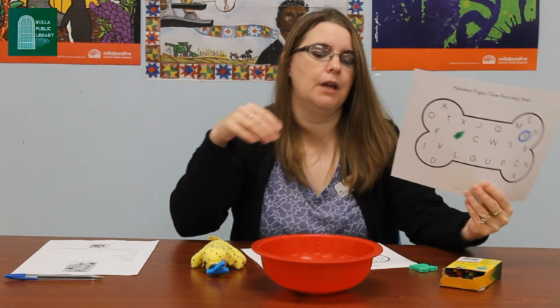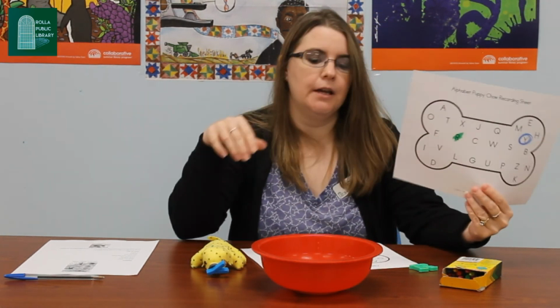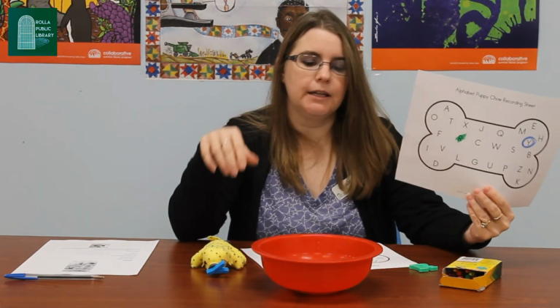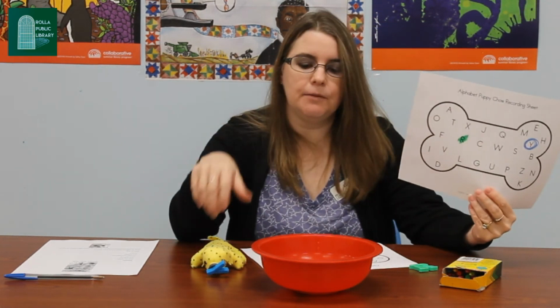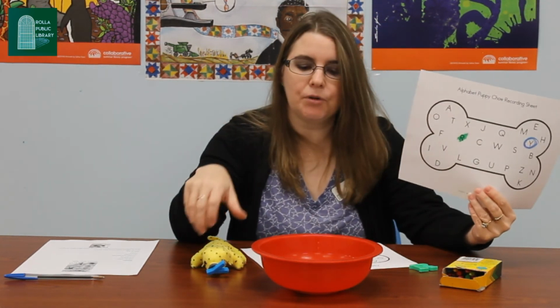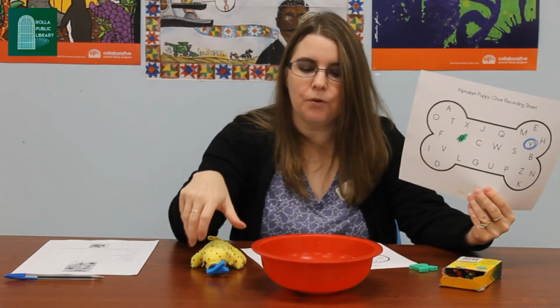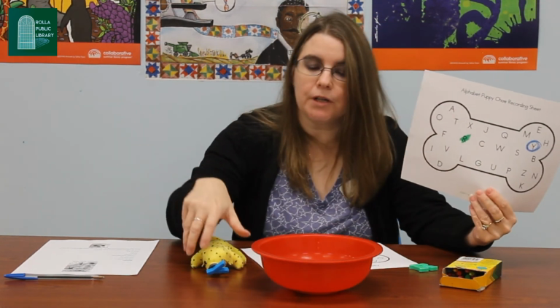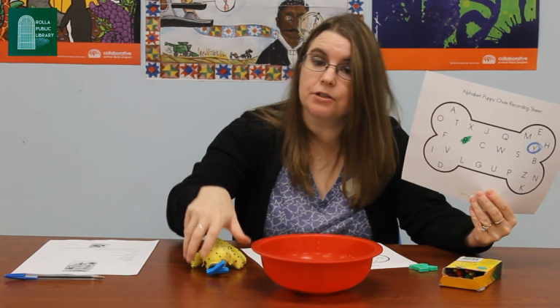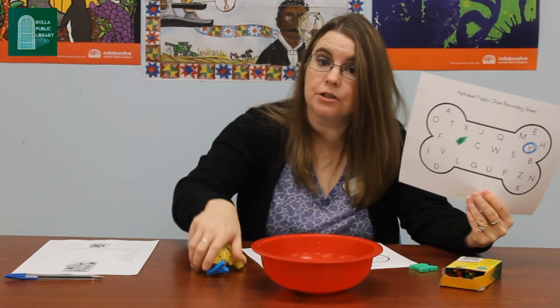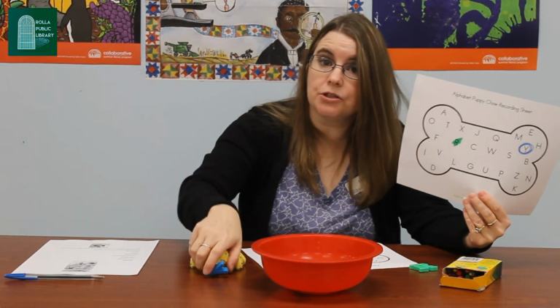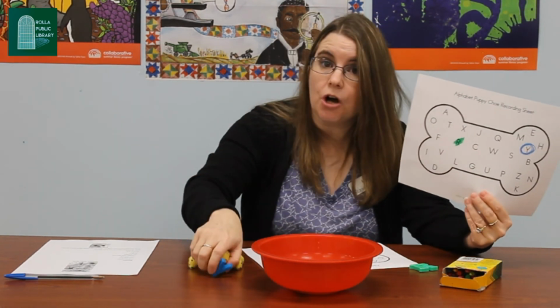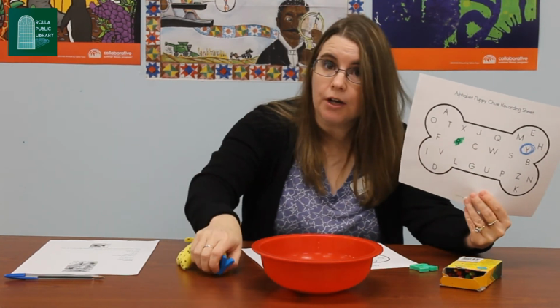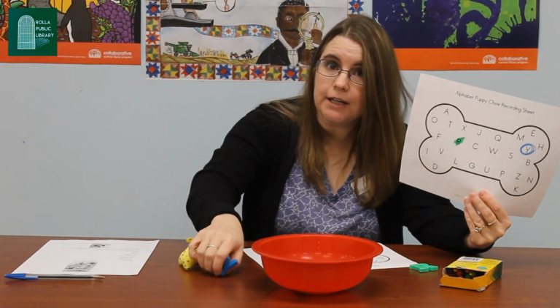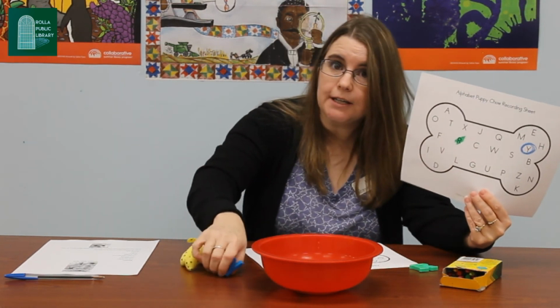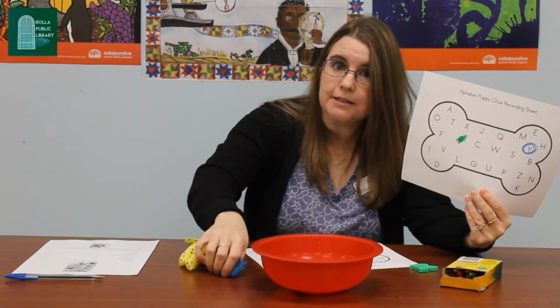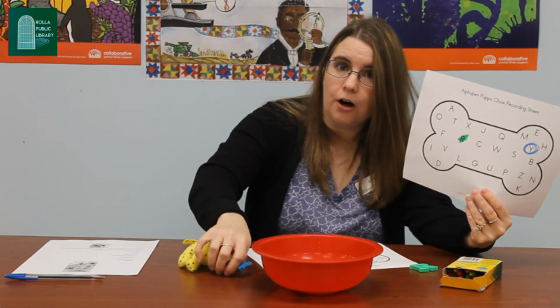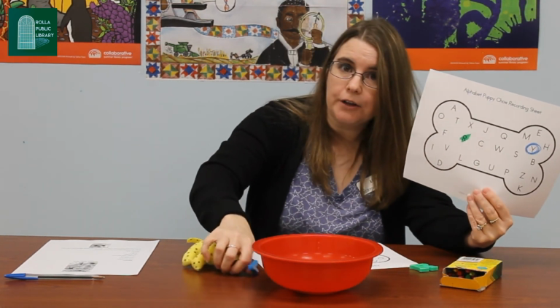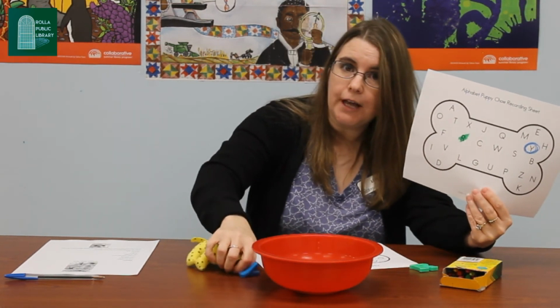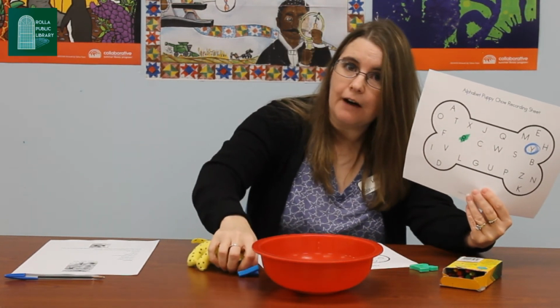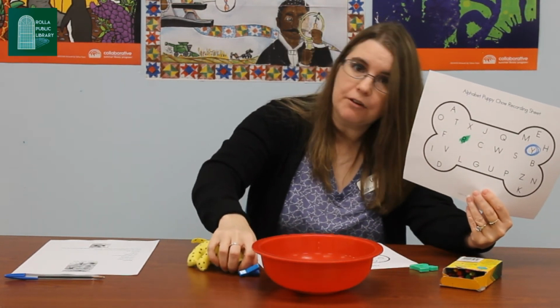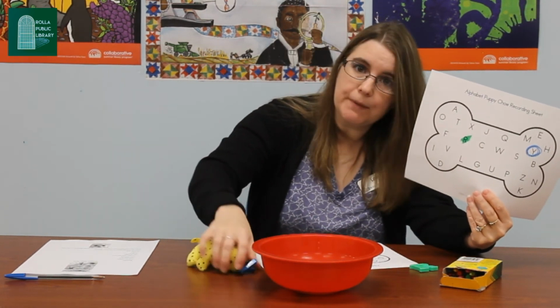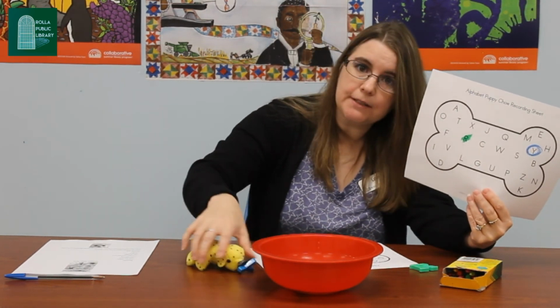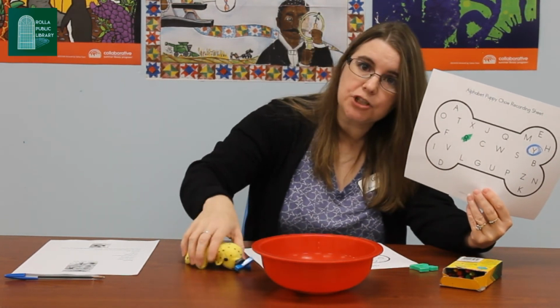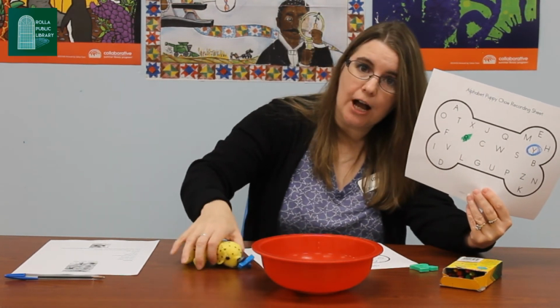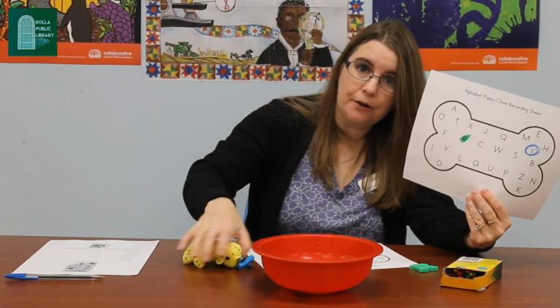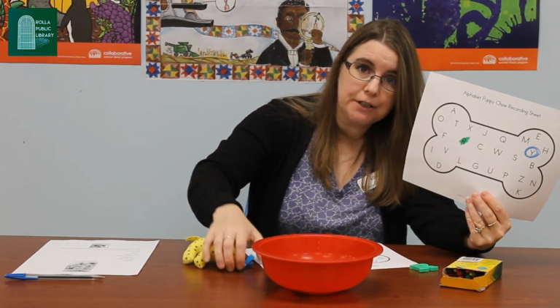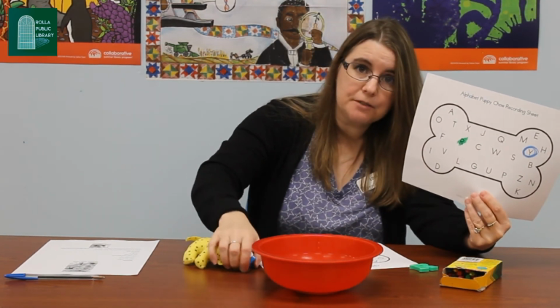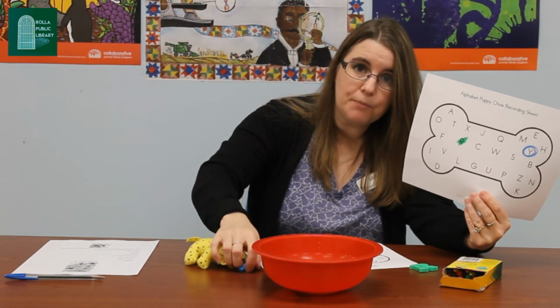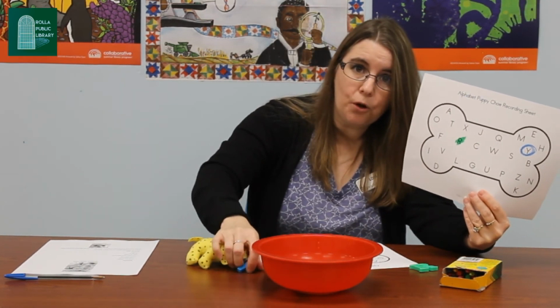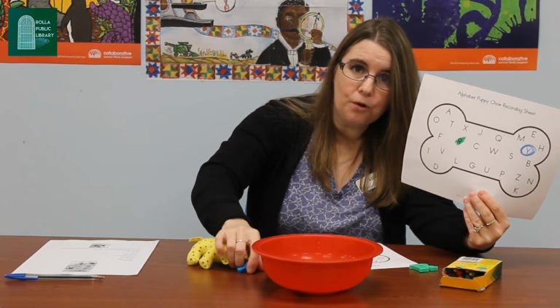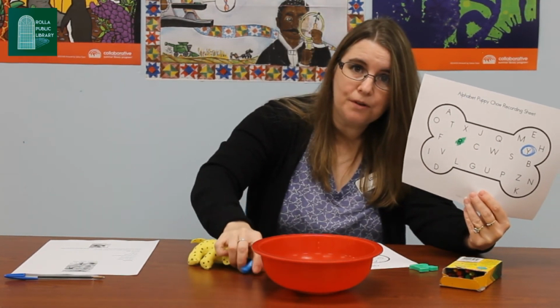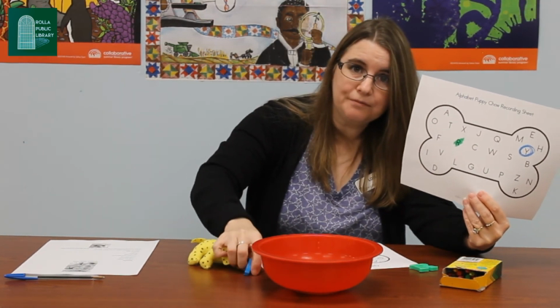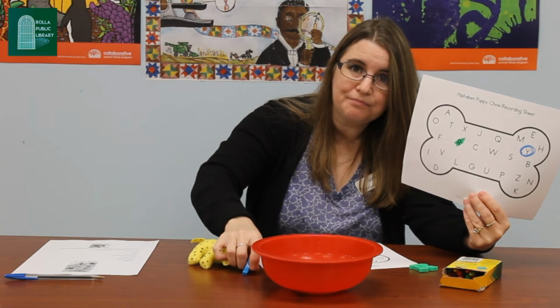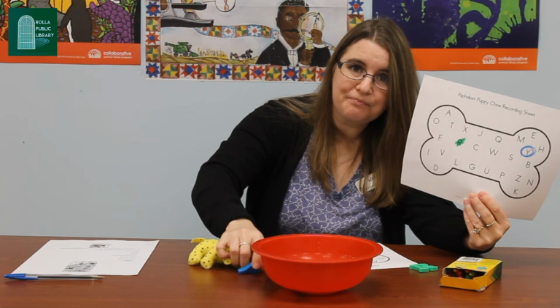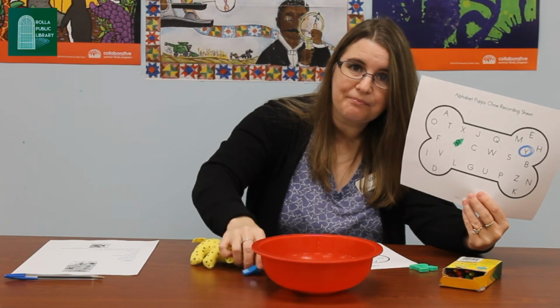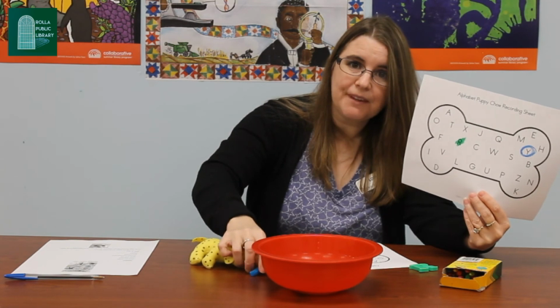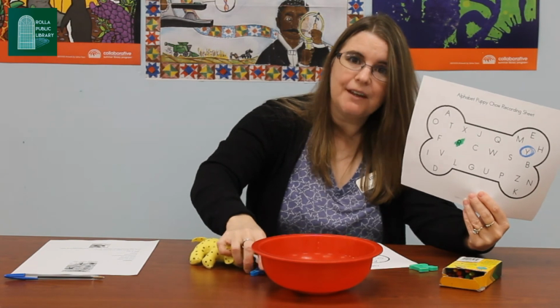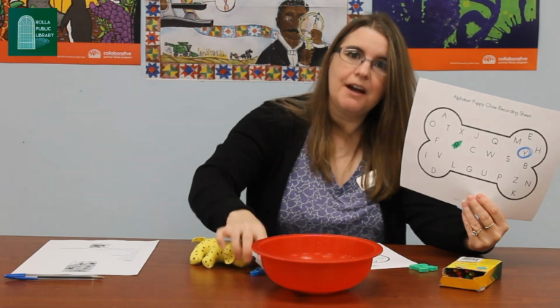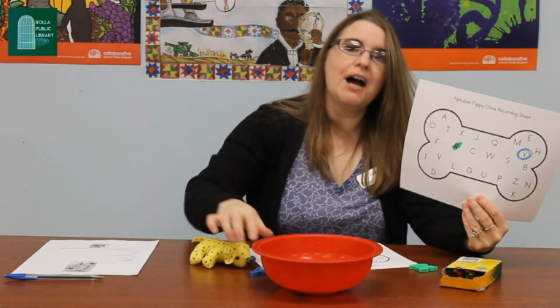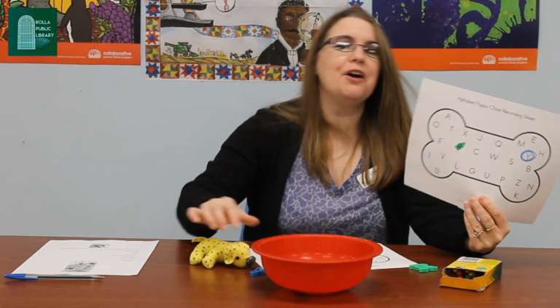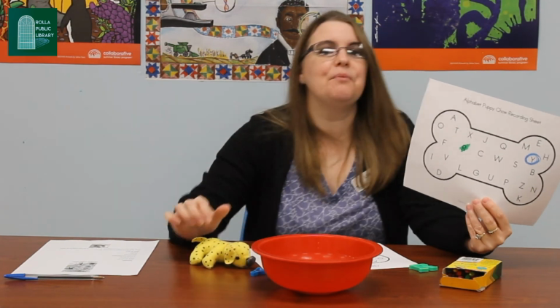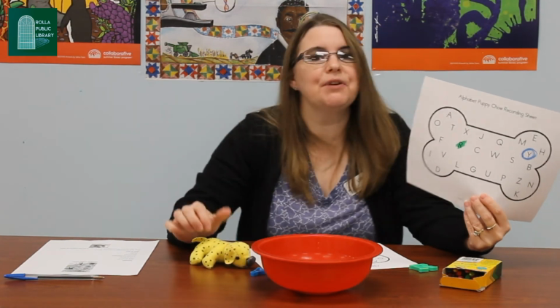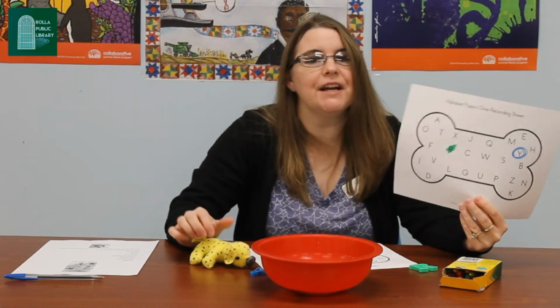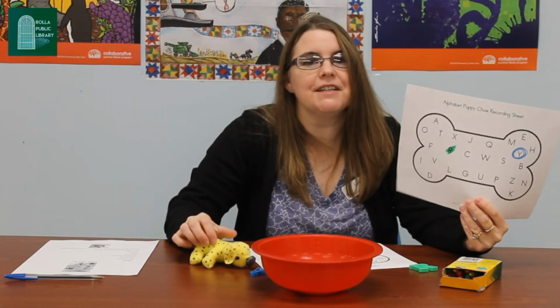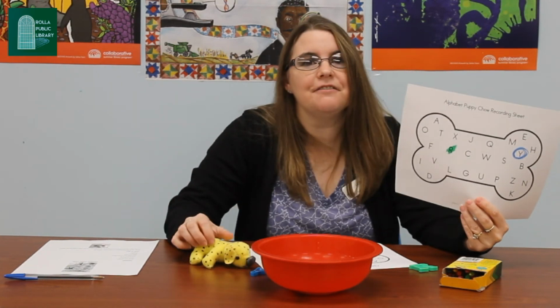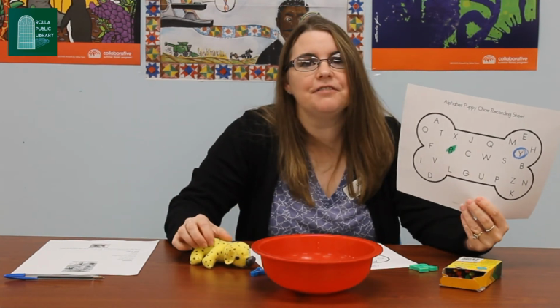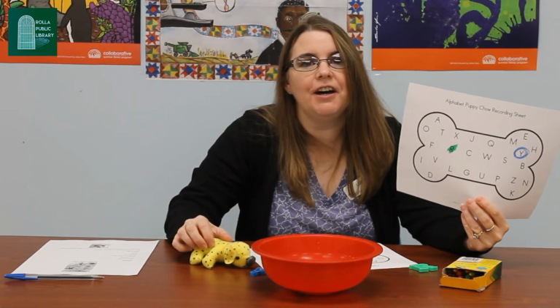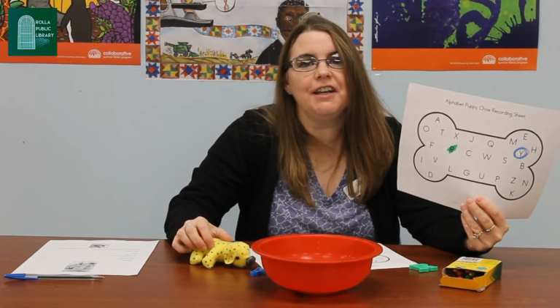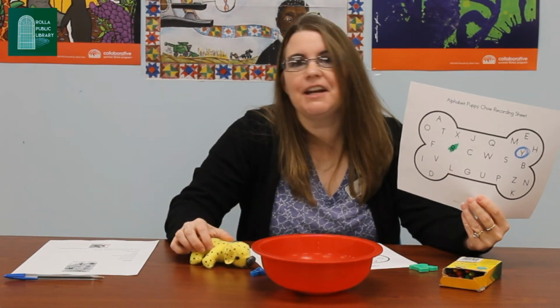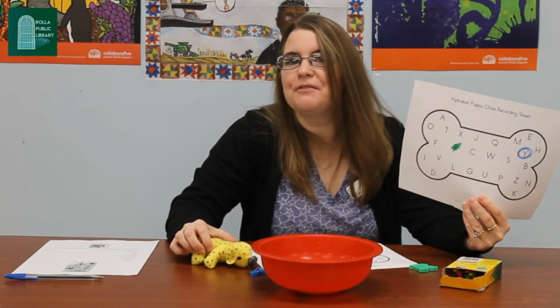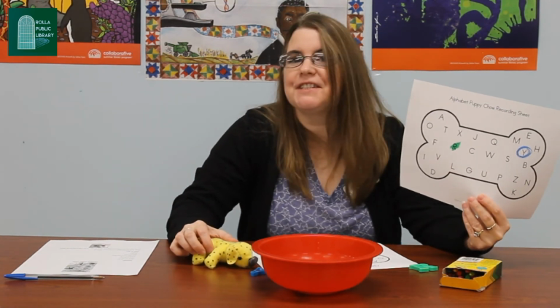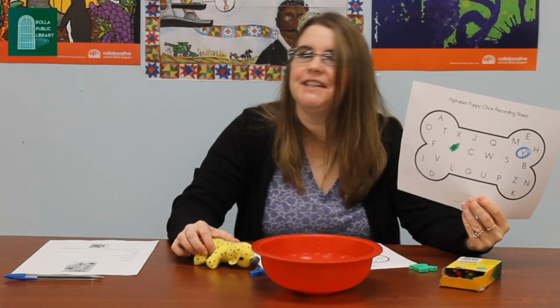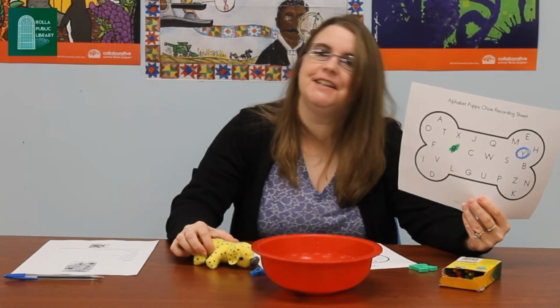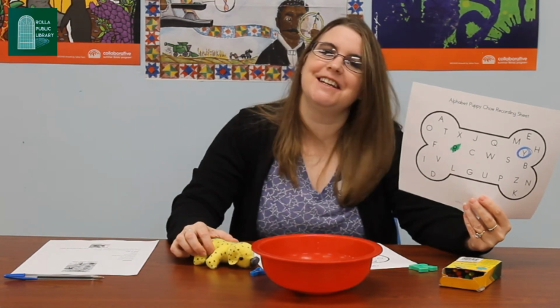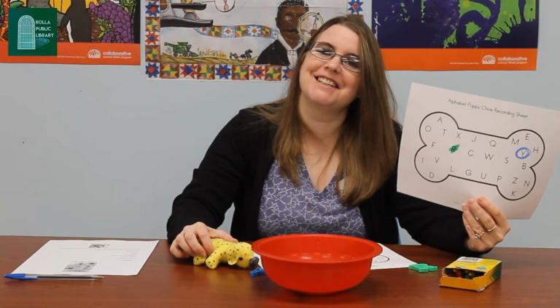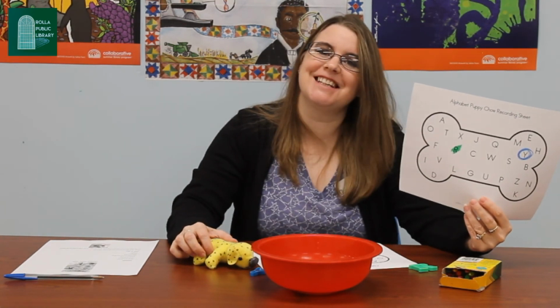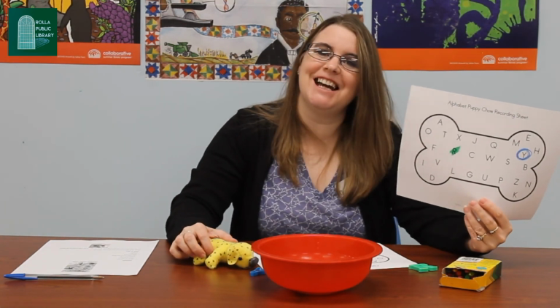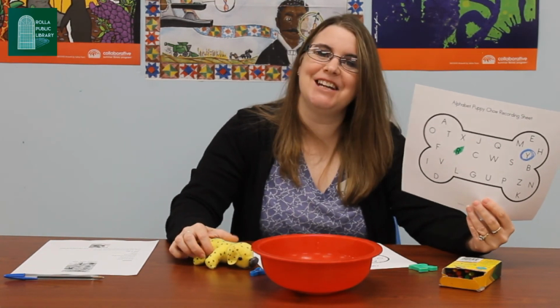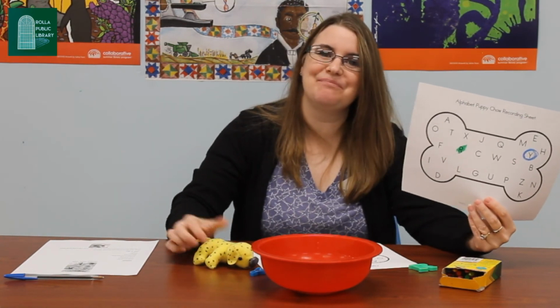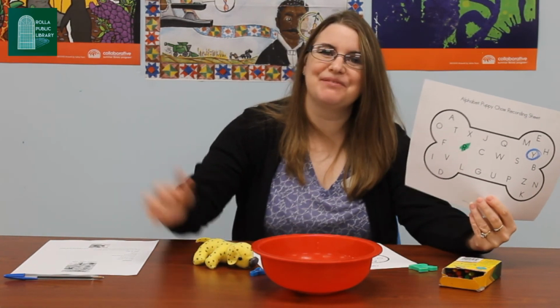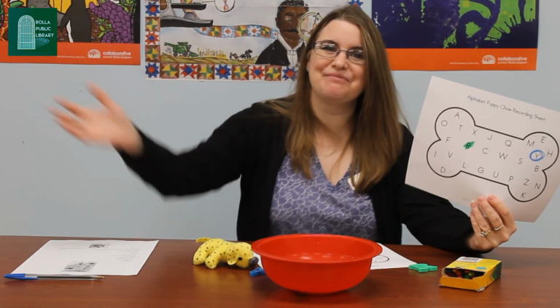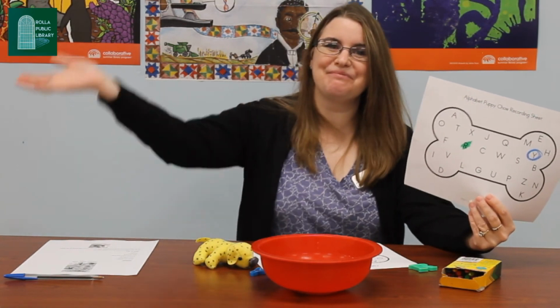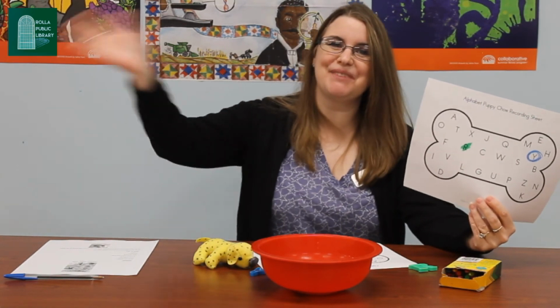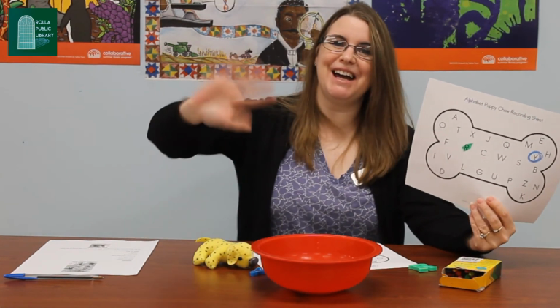Keep going until the dog eats all the alphabet chow in his bowl. I hope you guys have fun and I will see you next time. Bye!